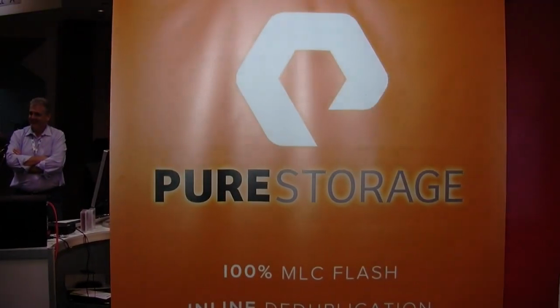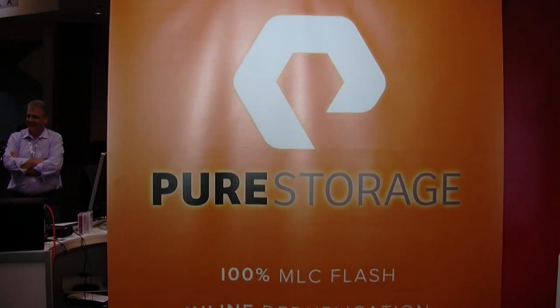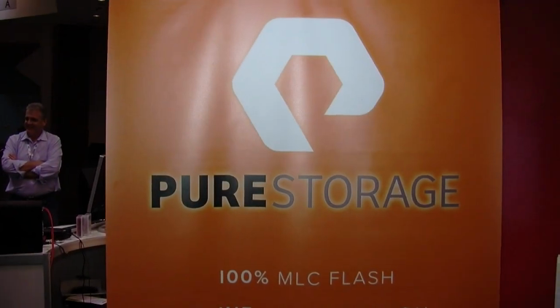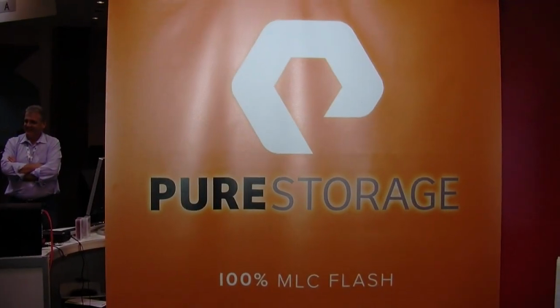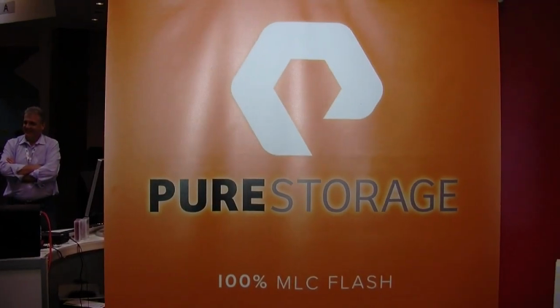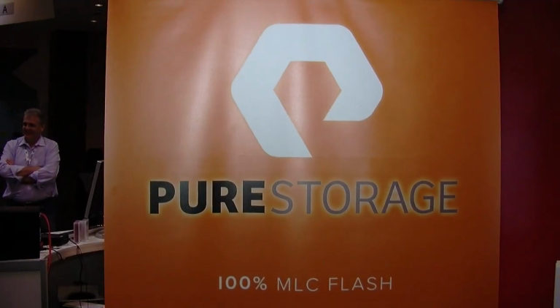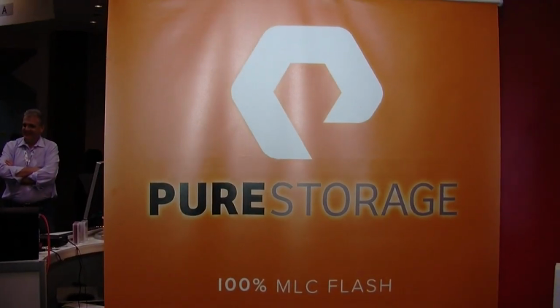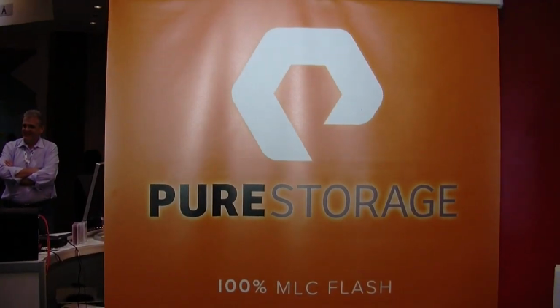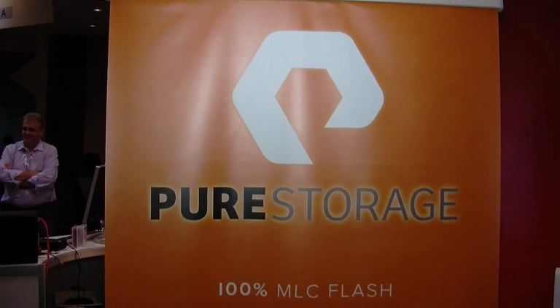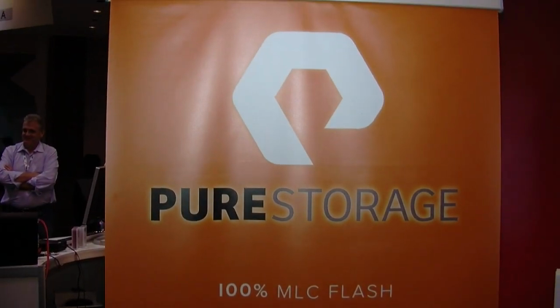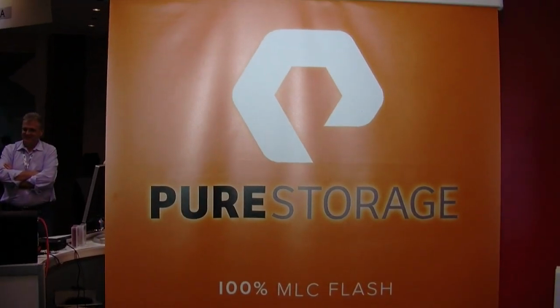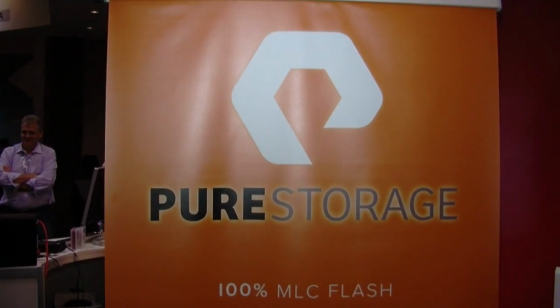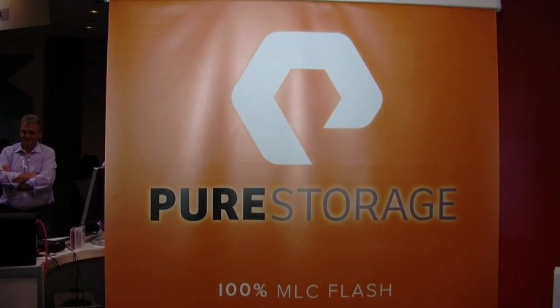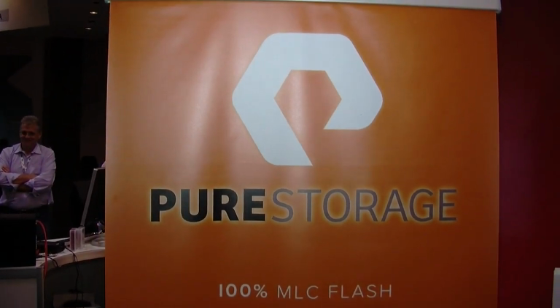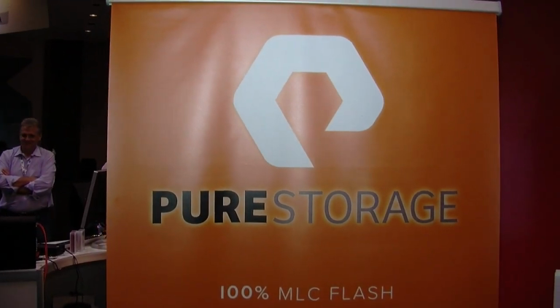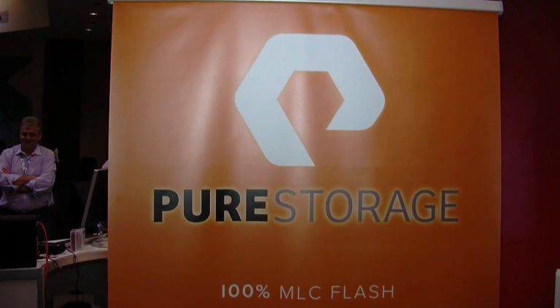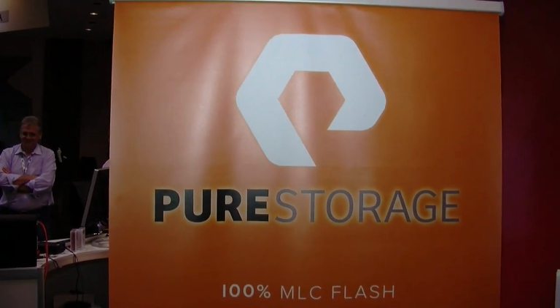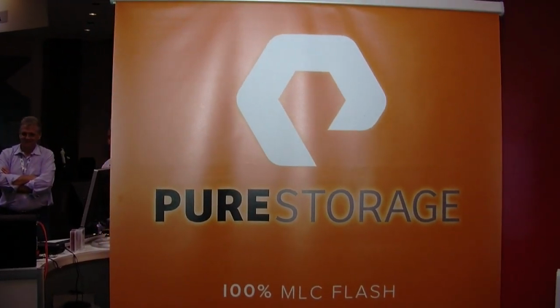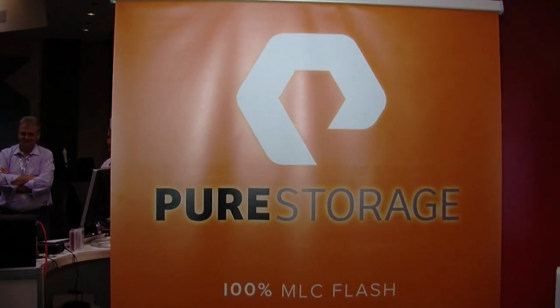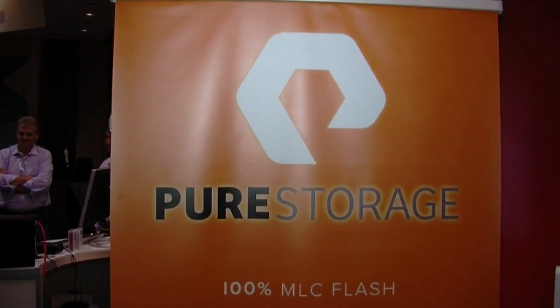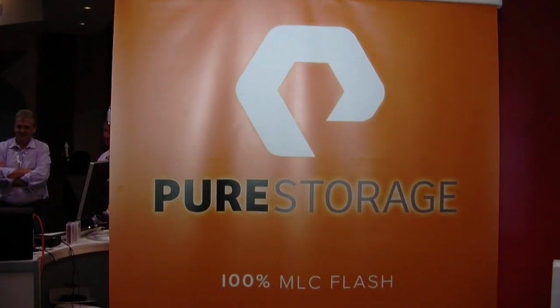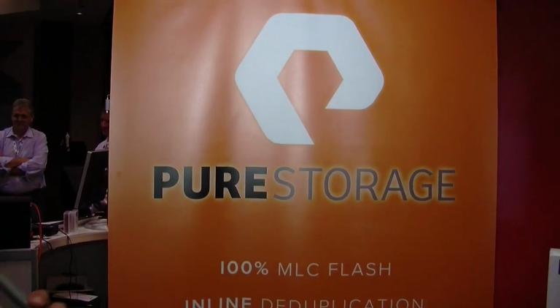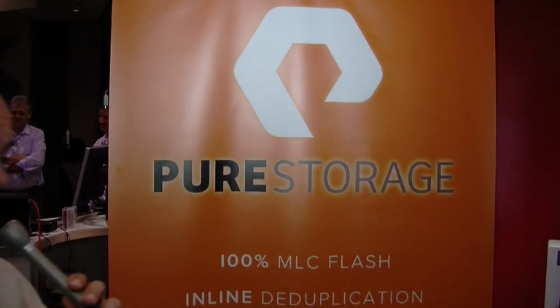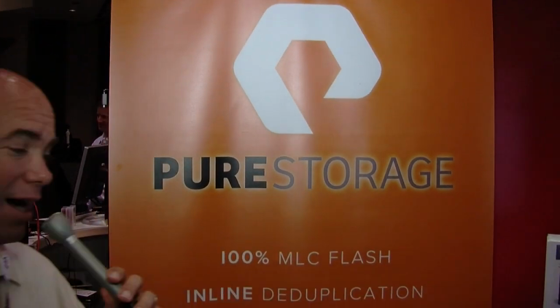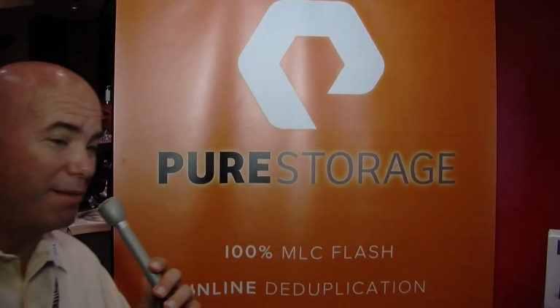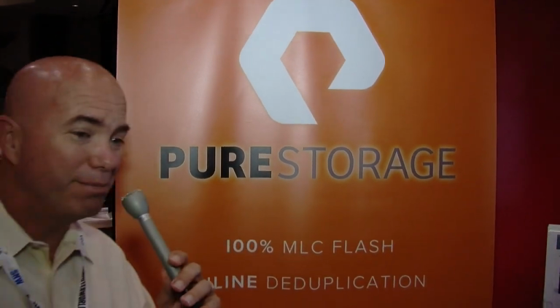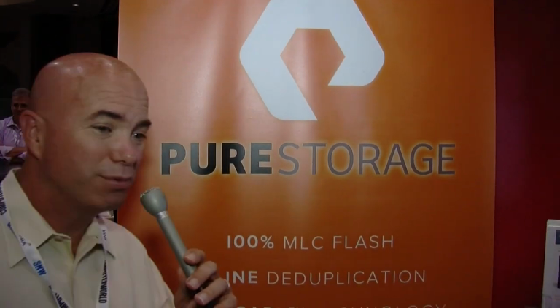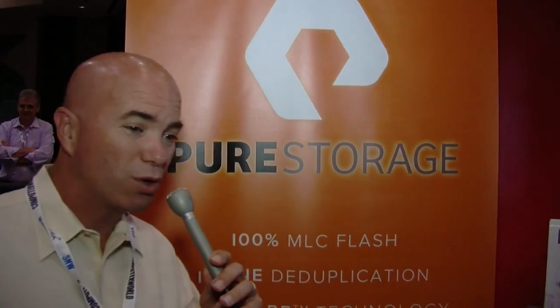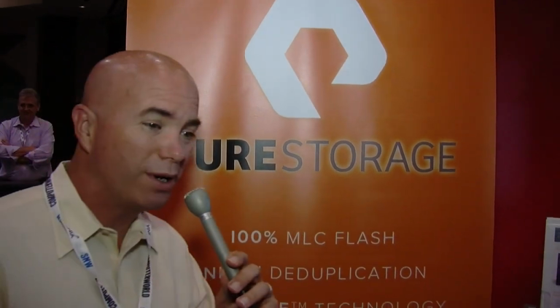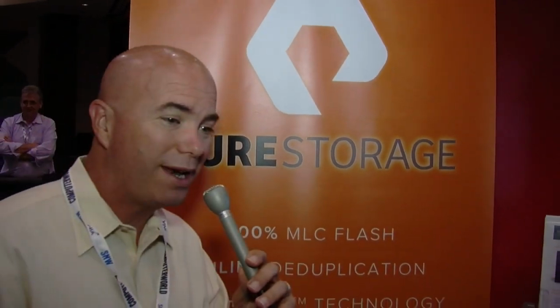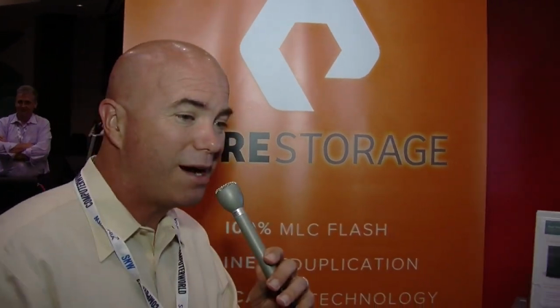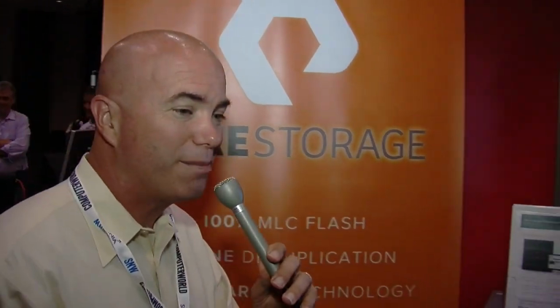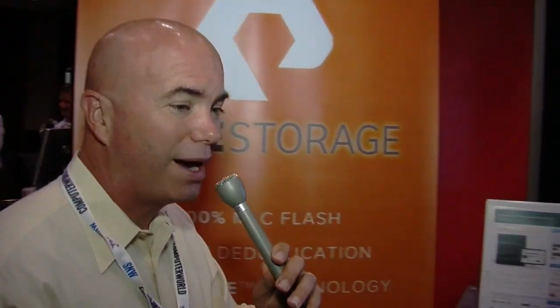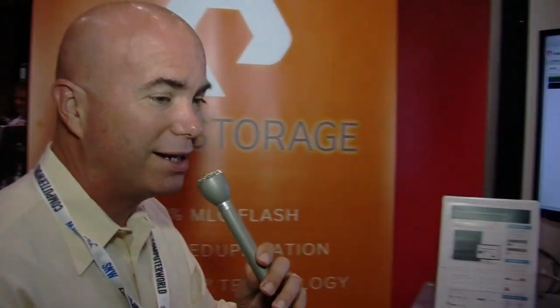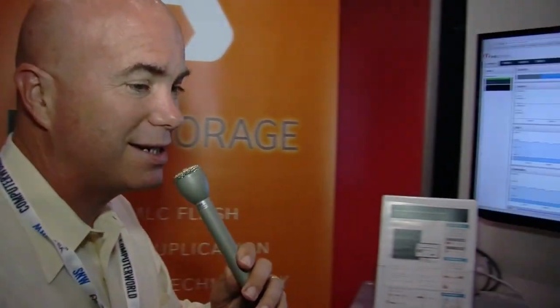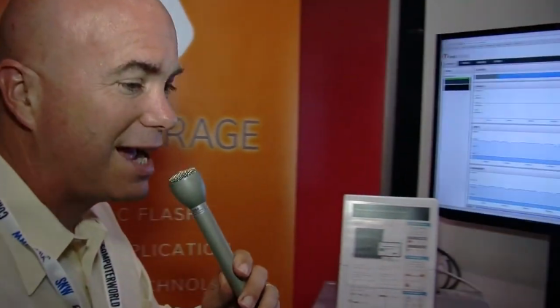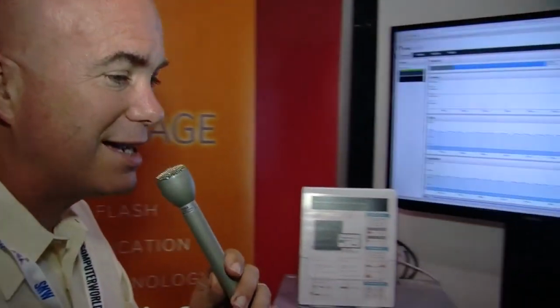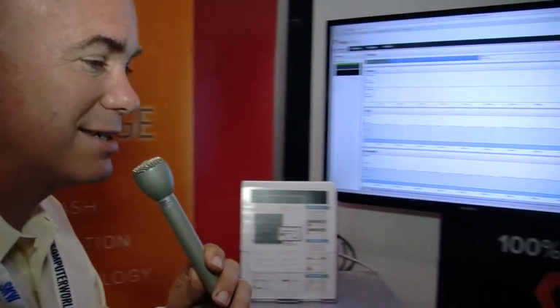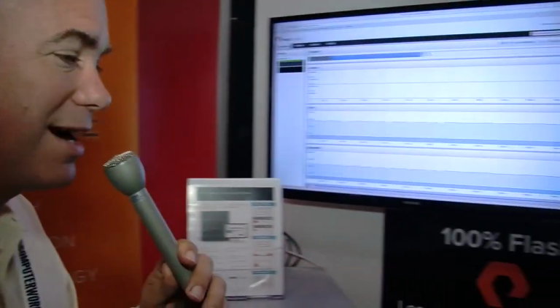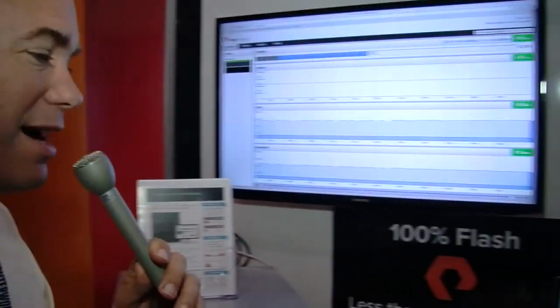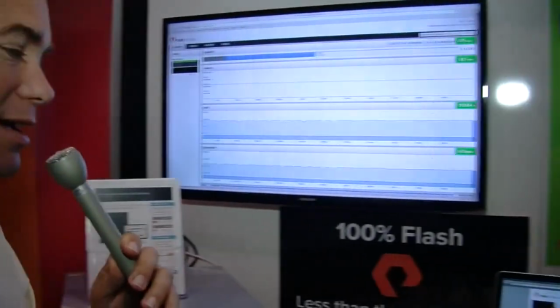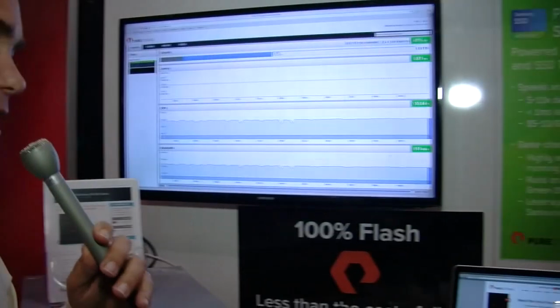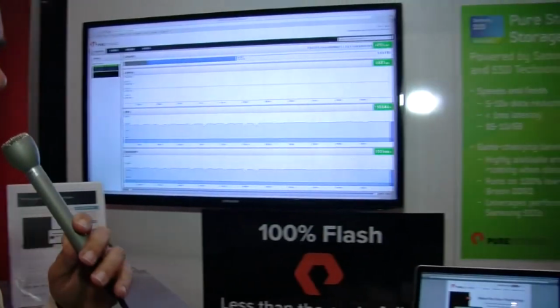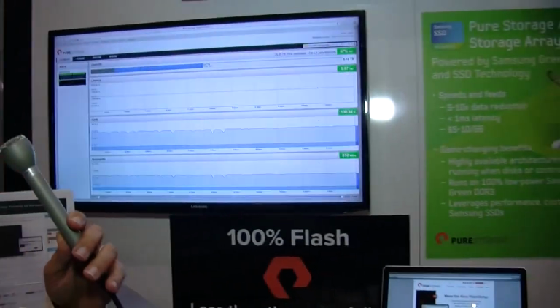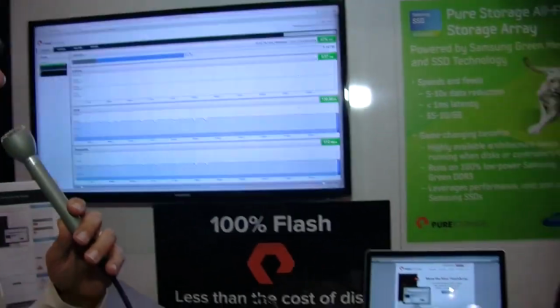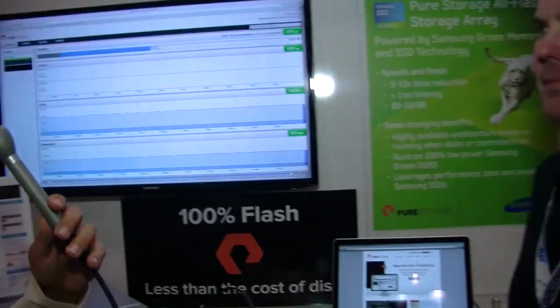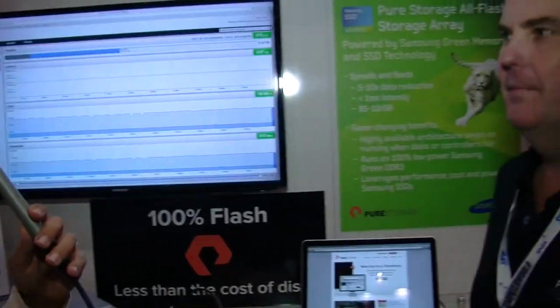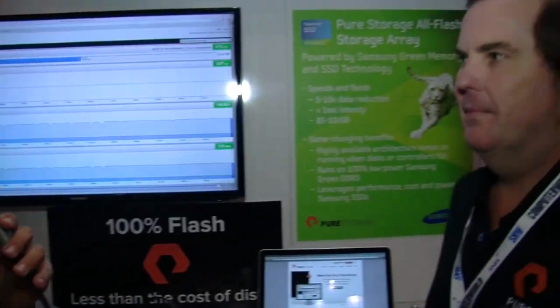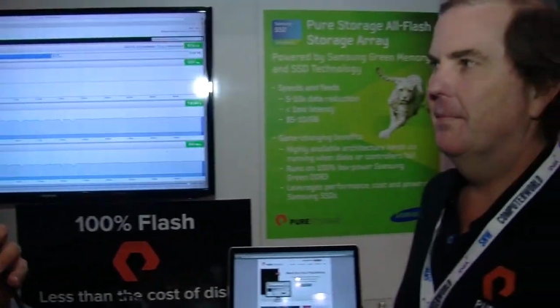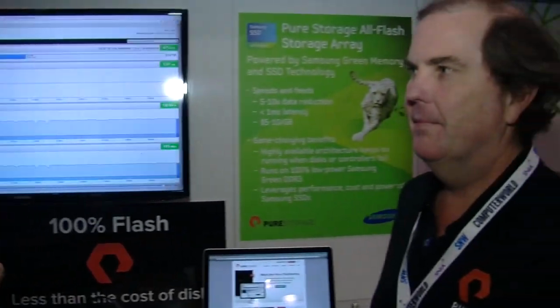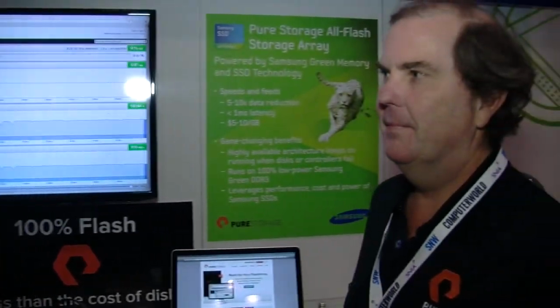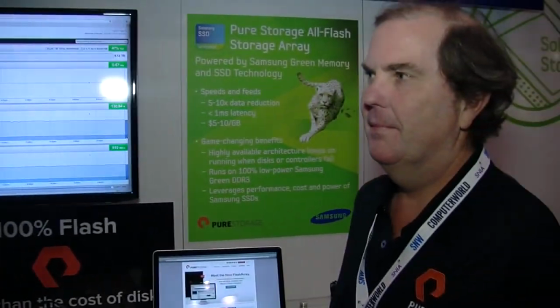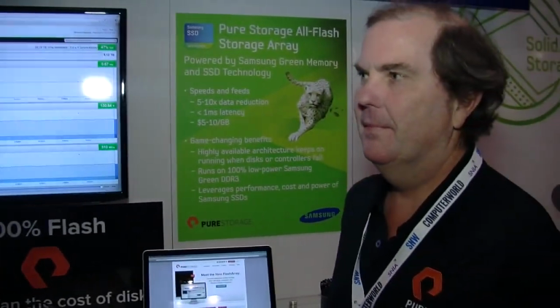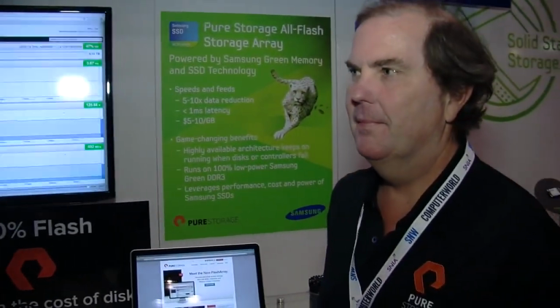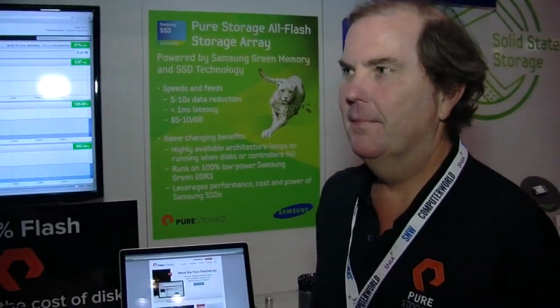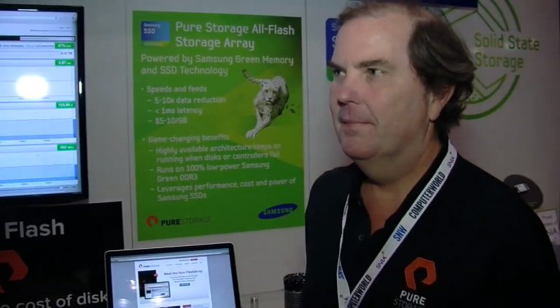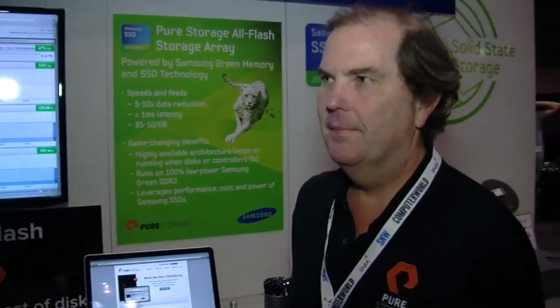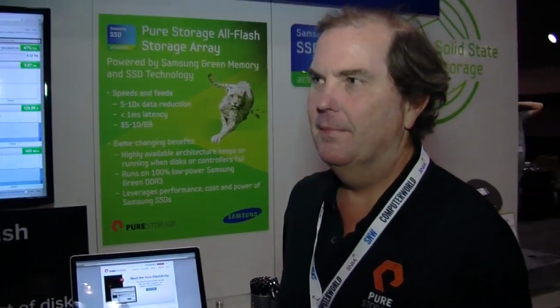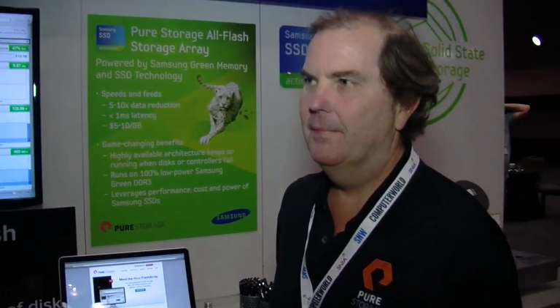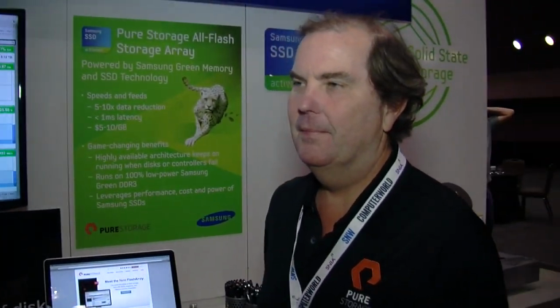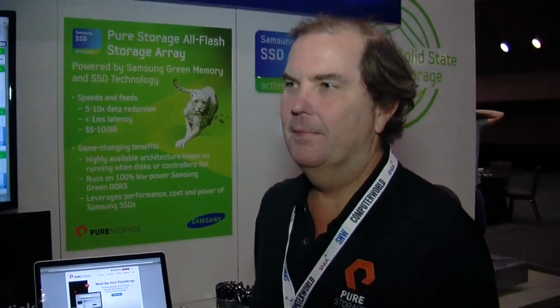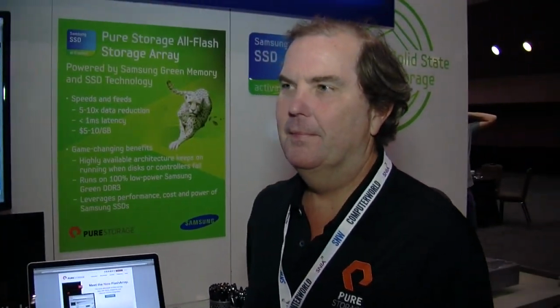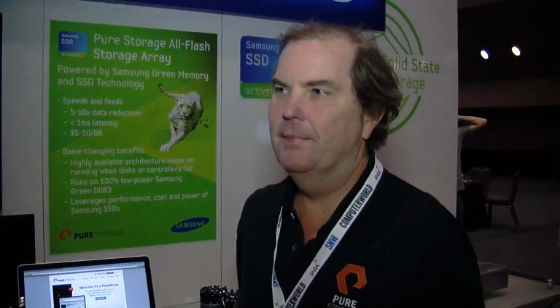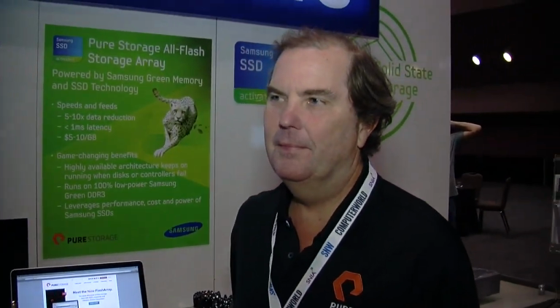We're in the Pure Storage Systems booth. I'm joined now by Chaz Dye, a product manager at Pure Storage.